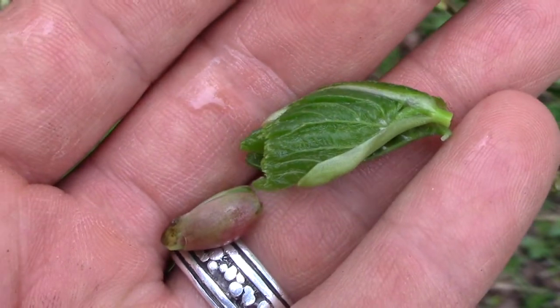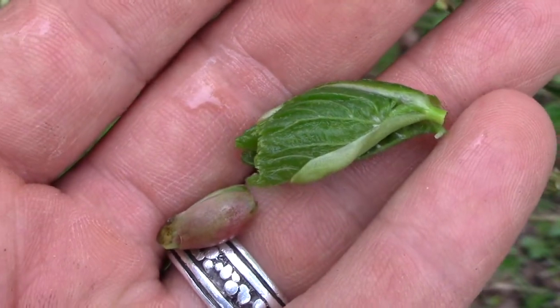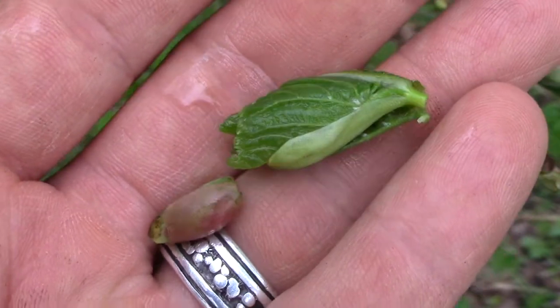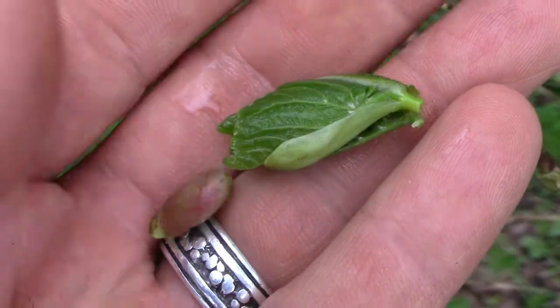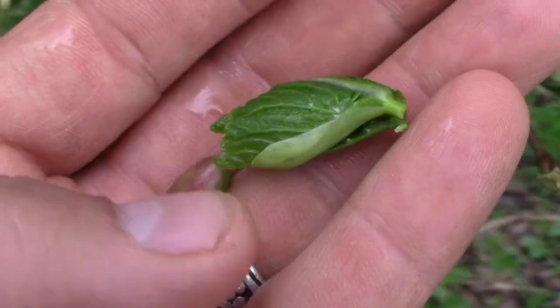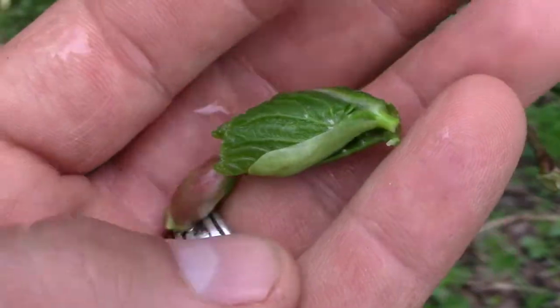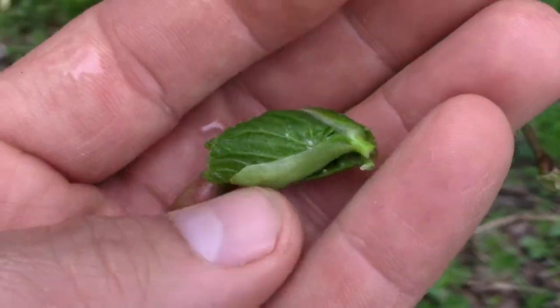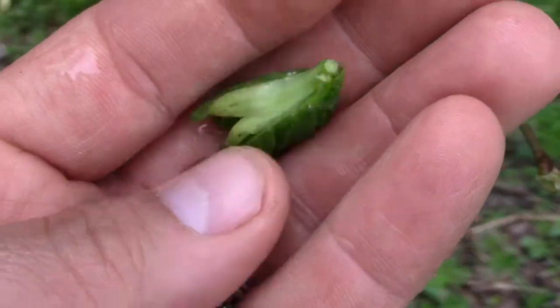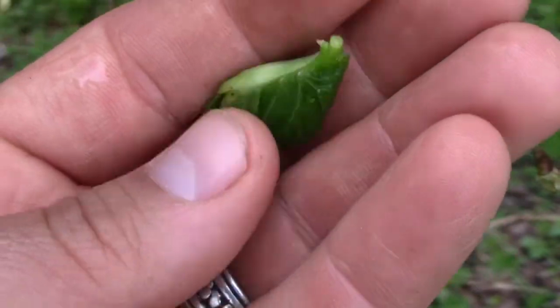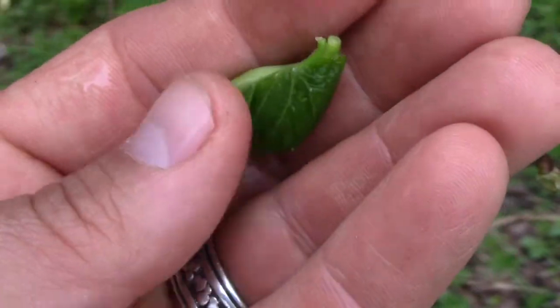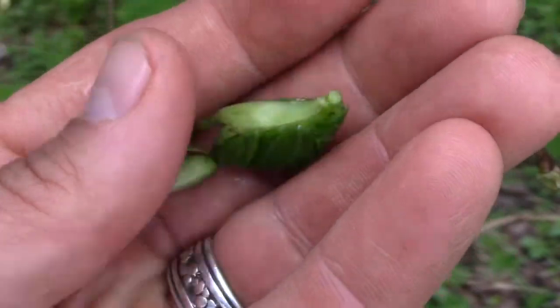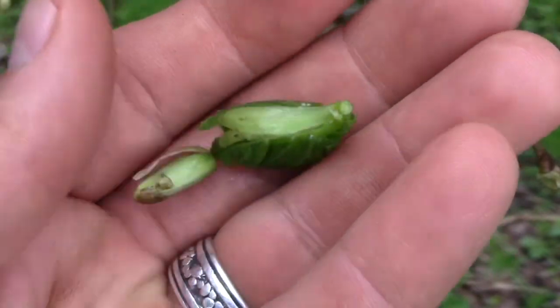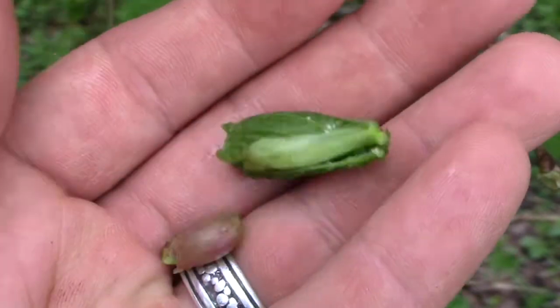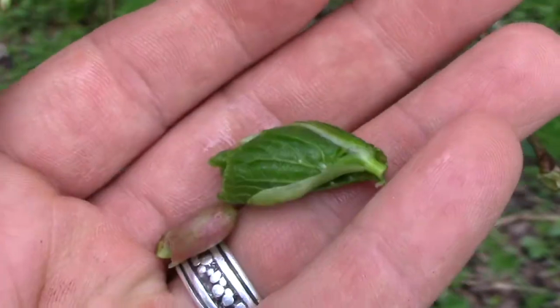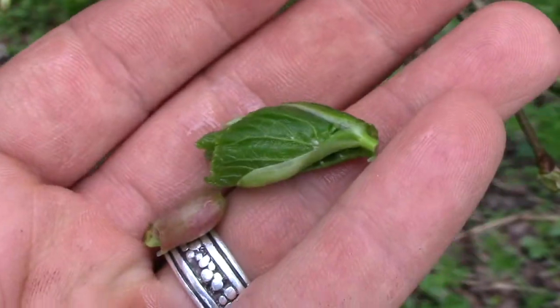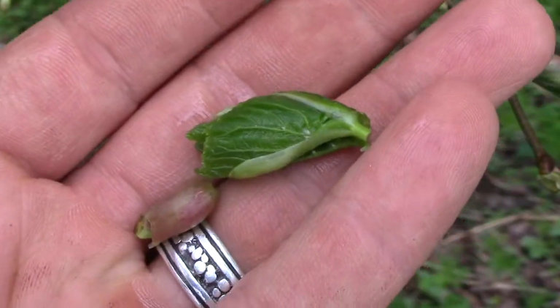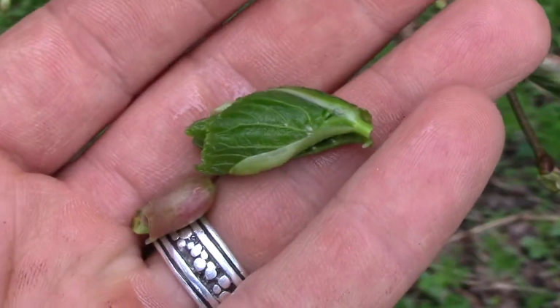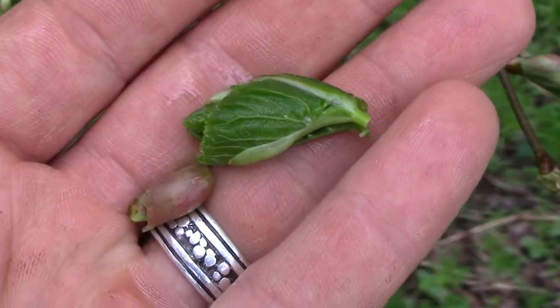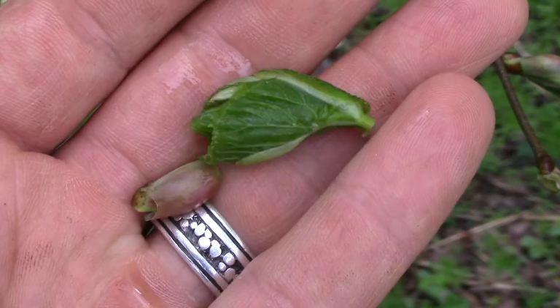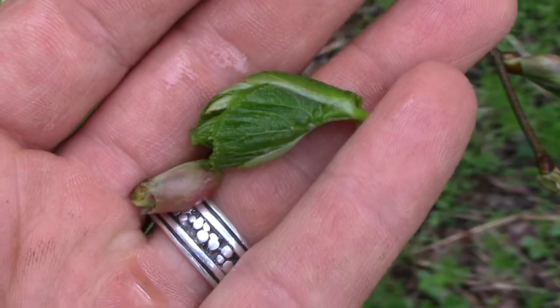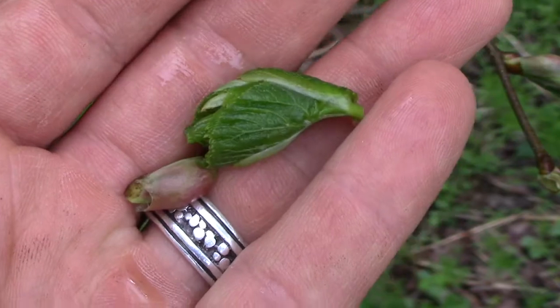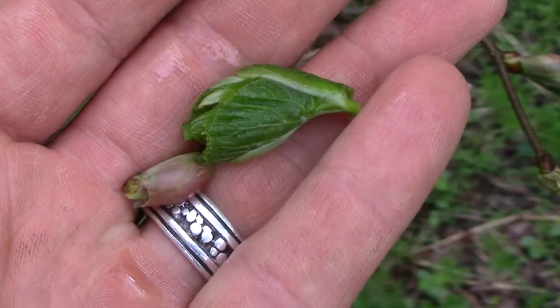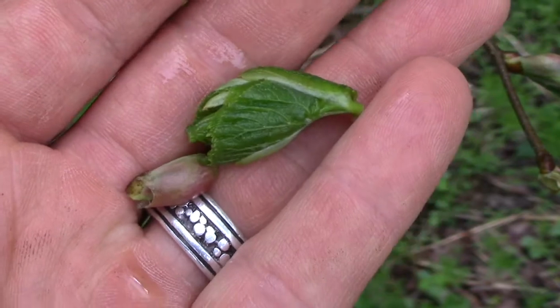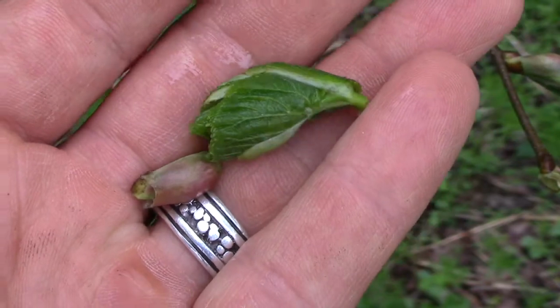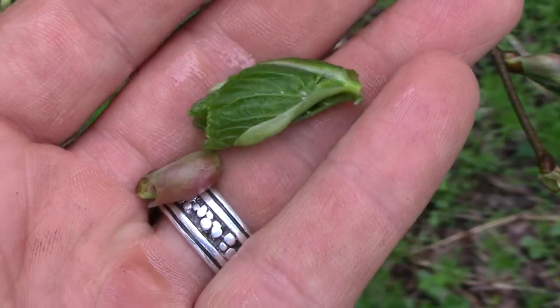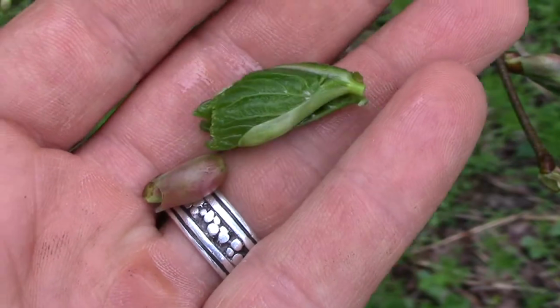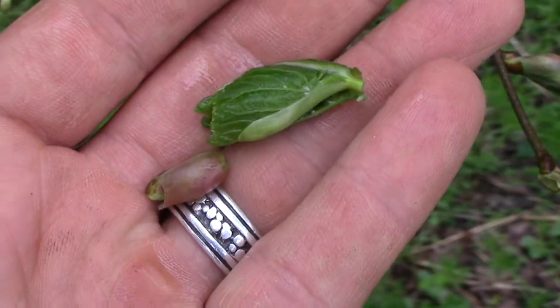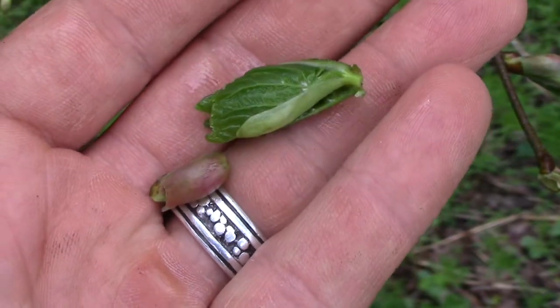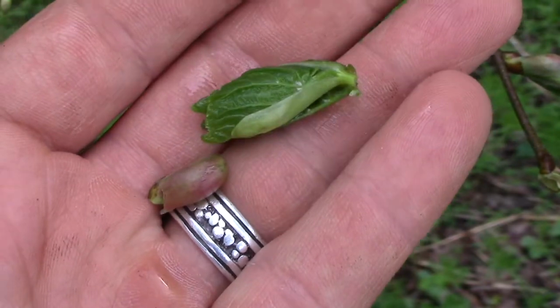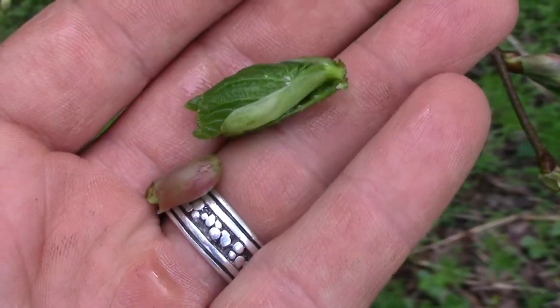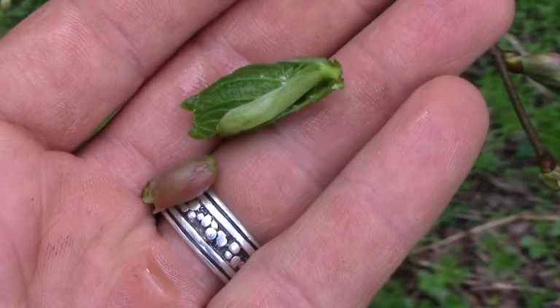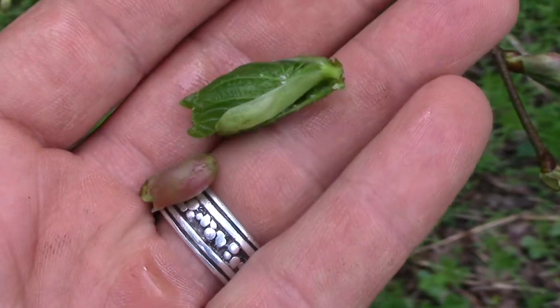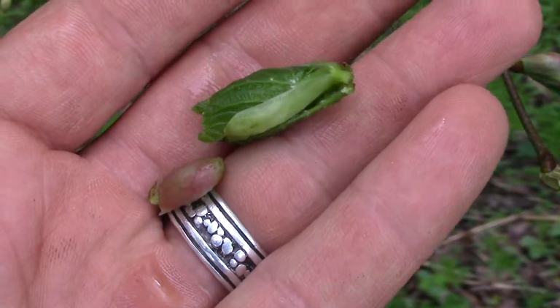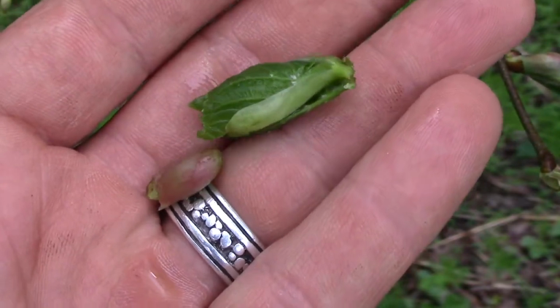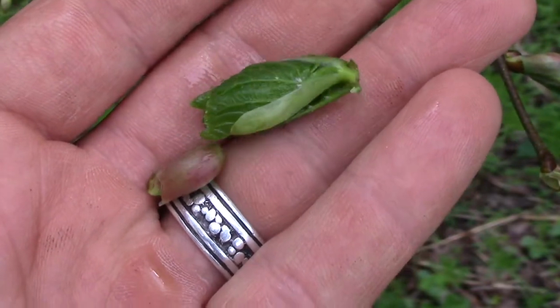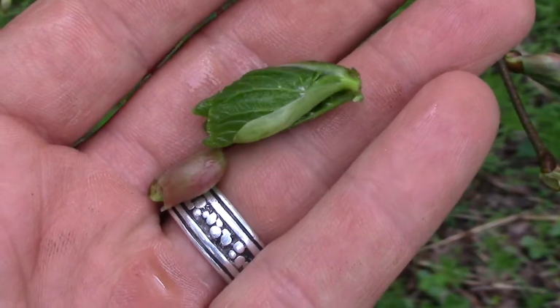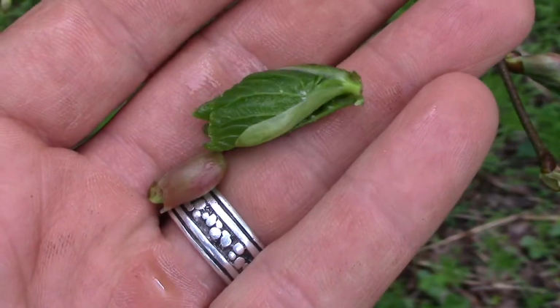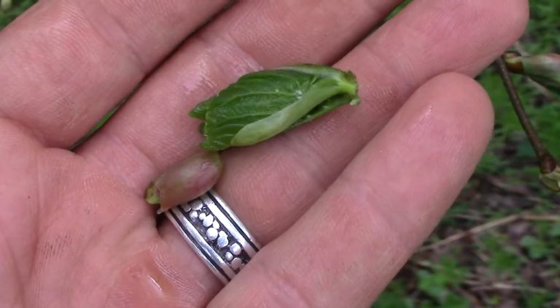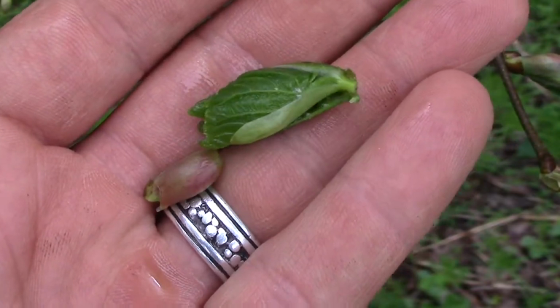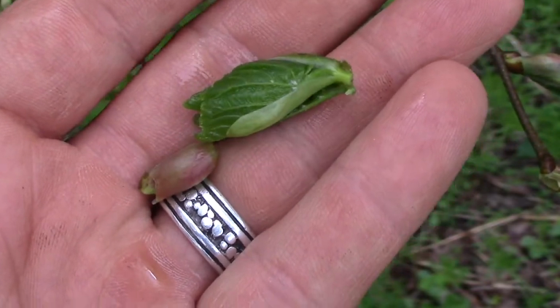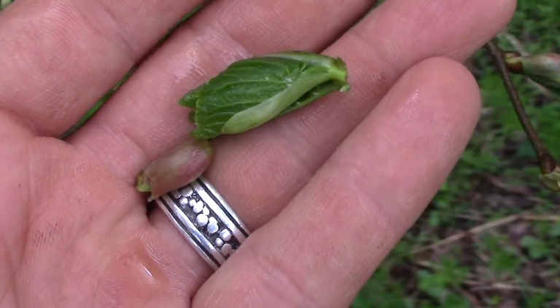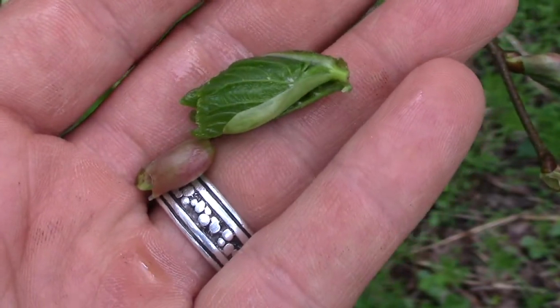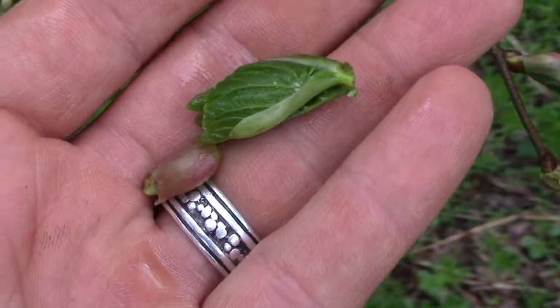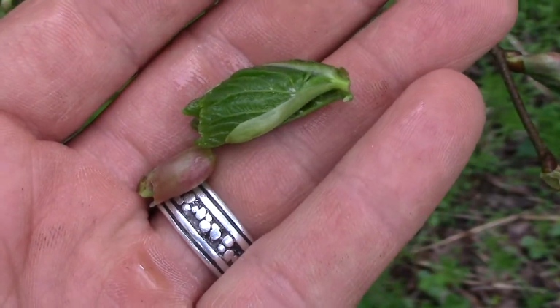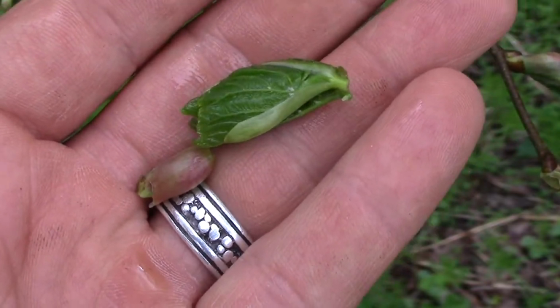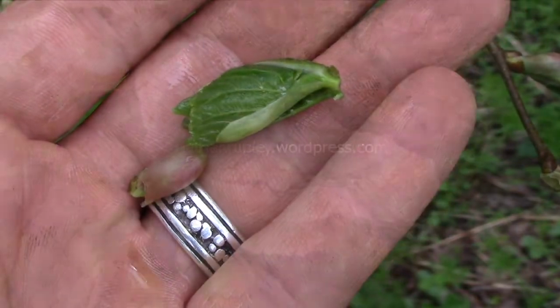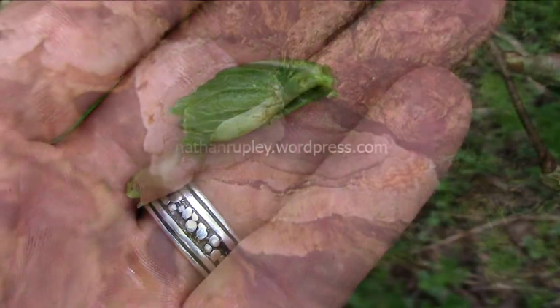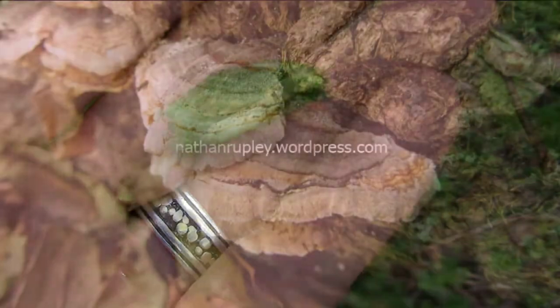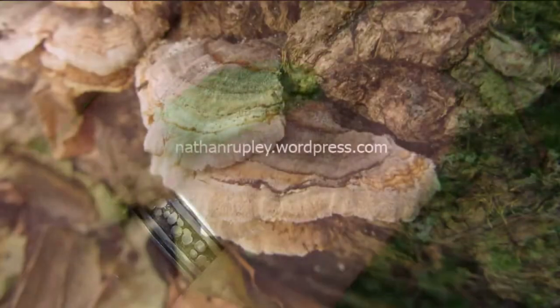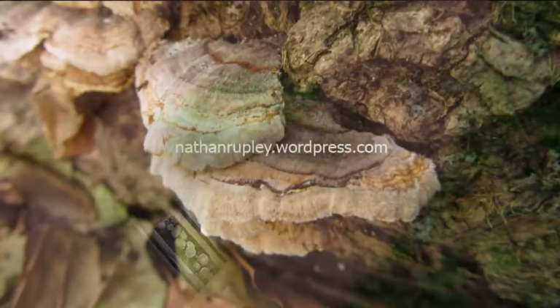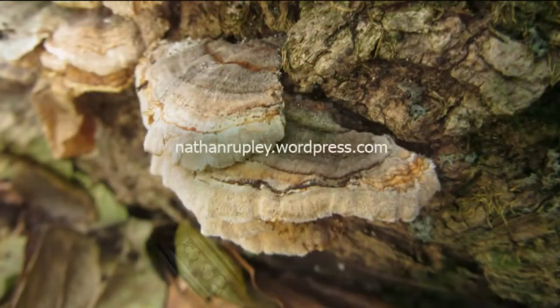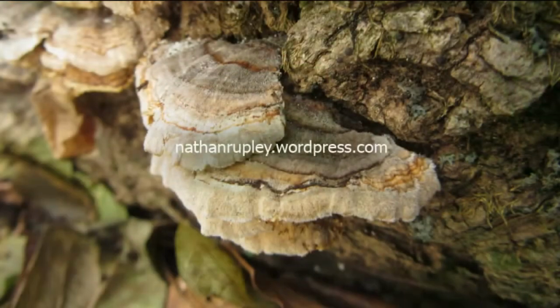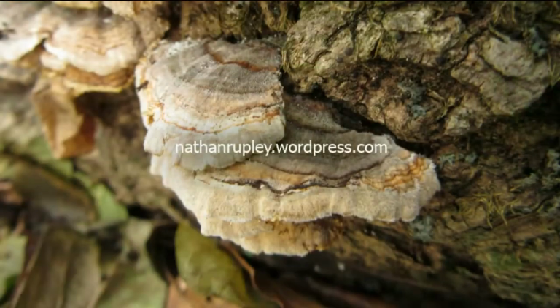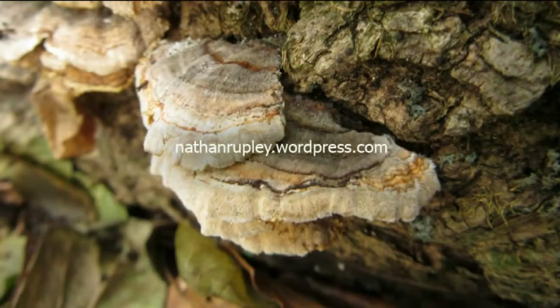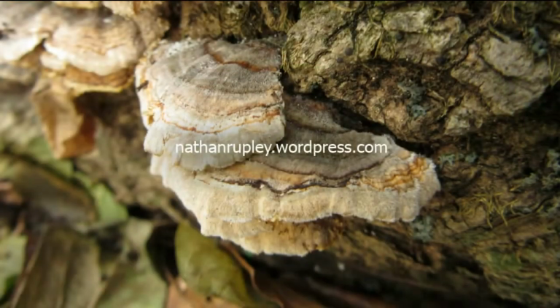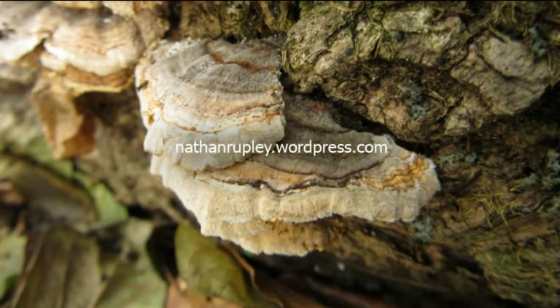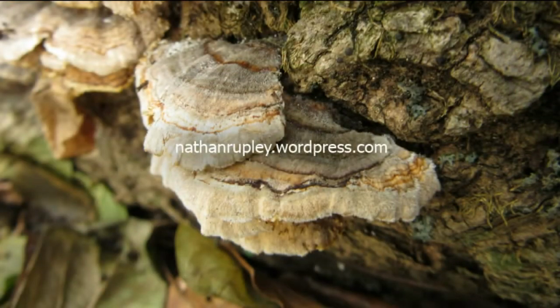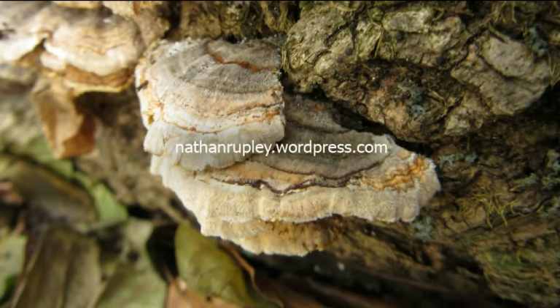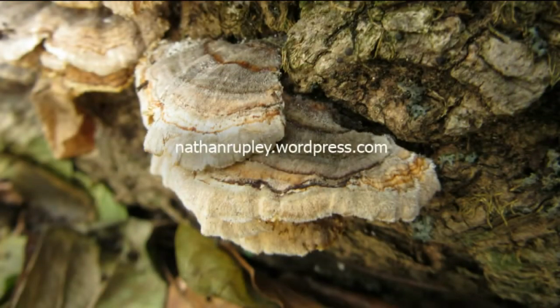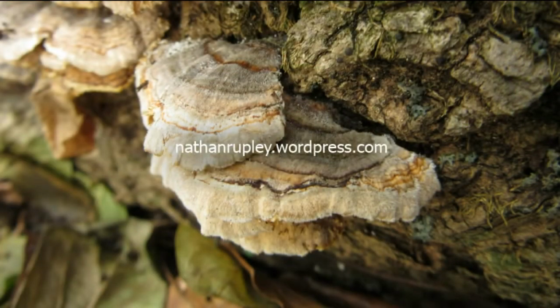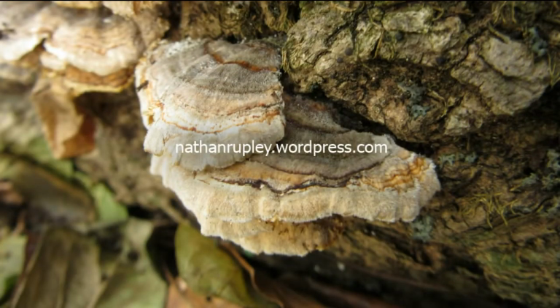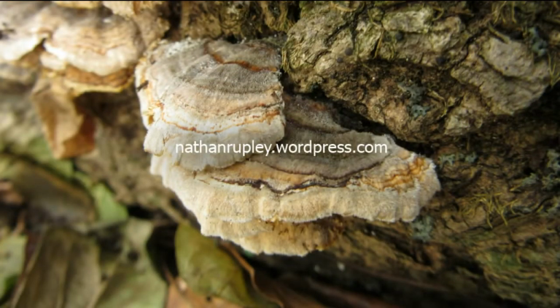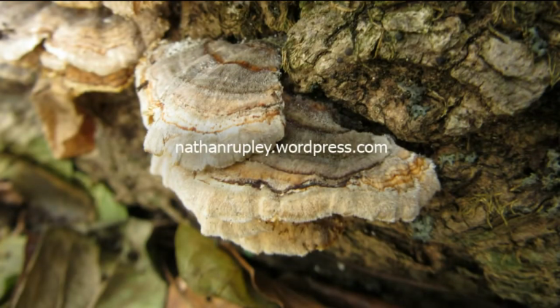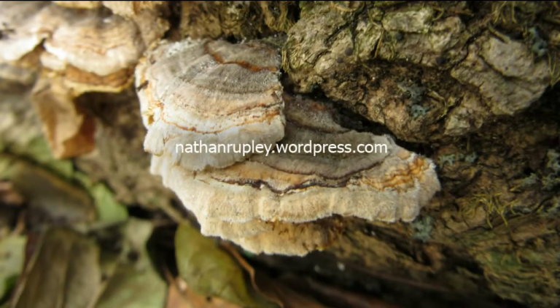Anyway, I'm just gonna pop these in and enjoy a little snack along the trail. Thanks for watching.